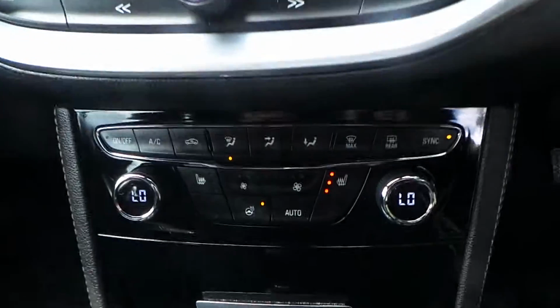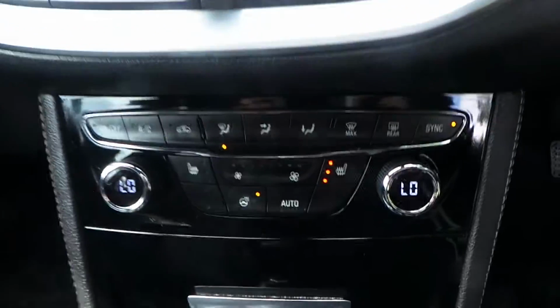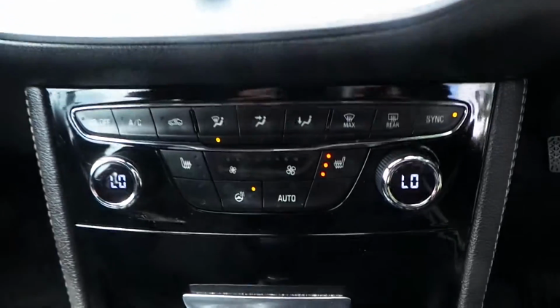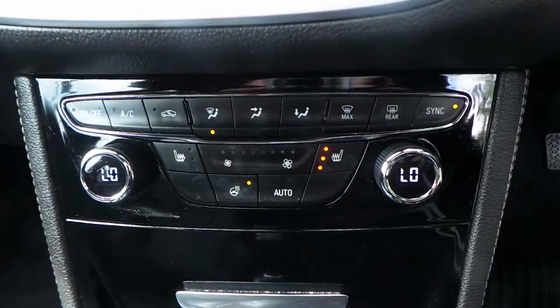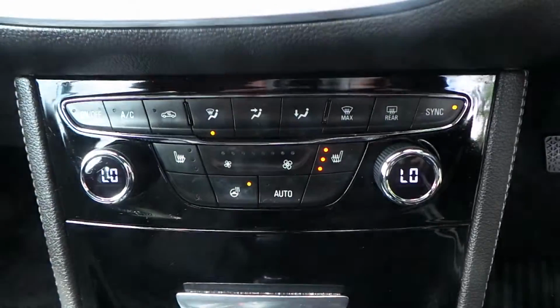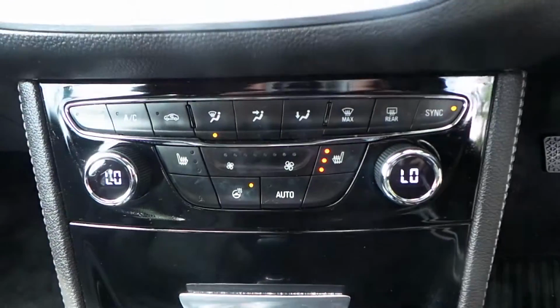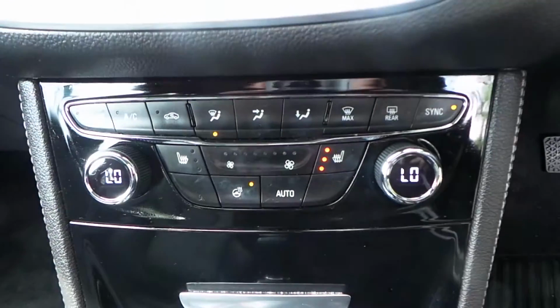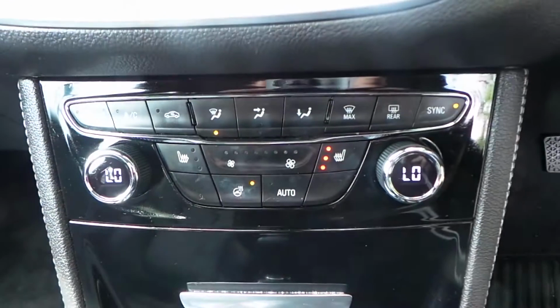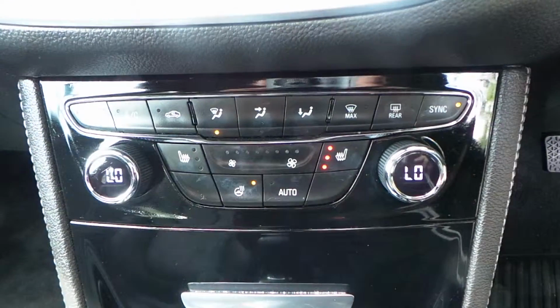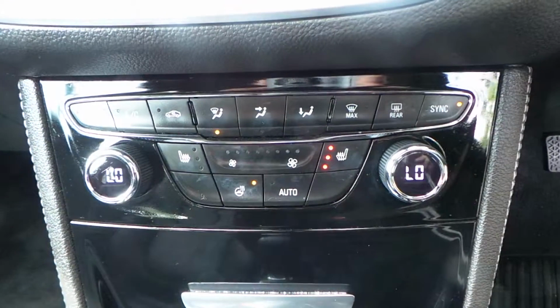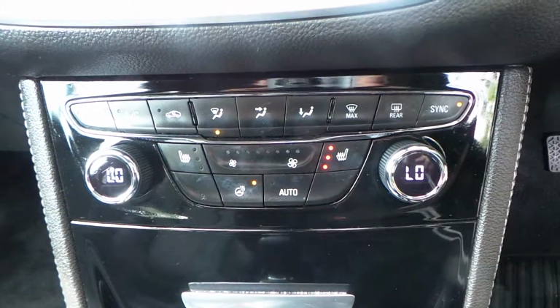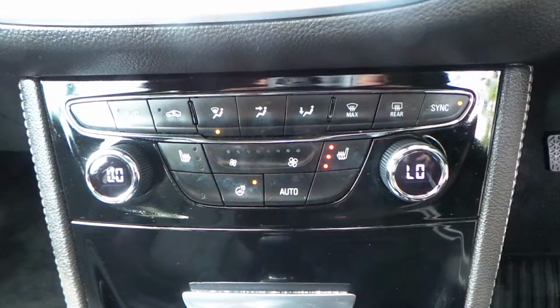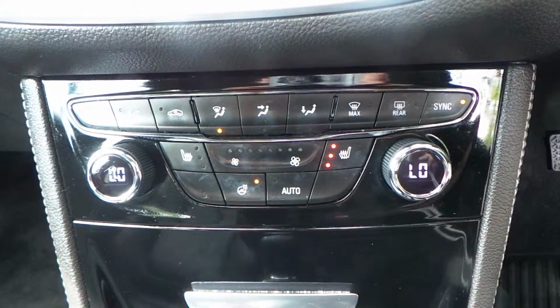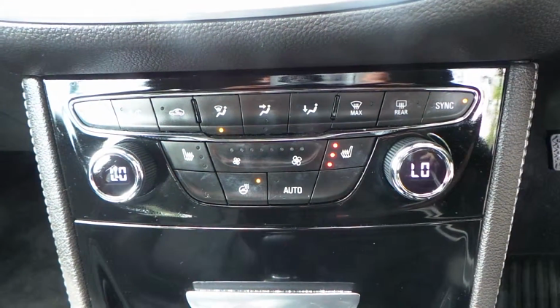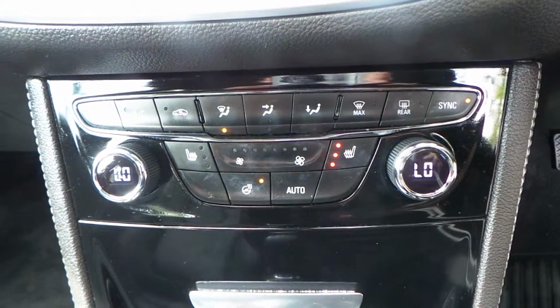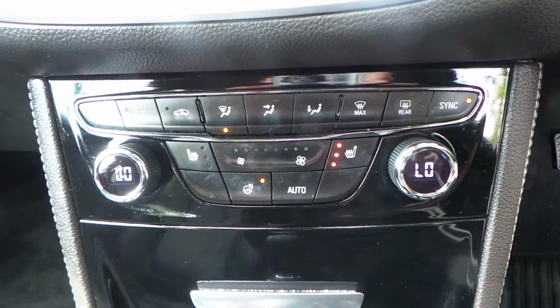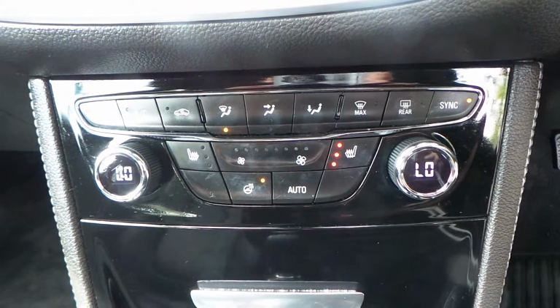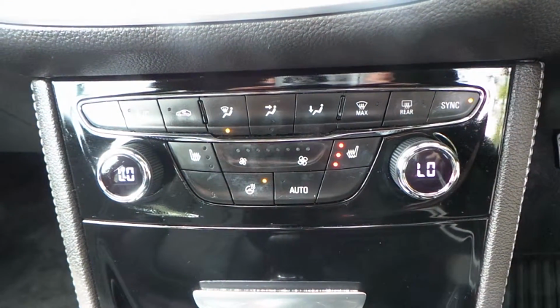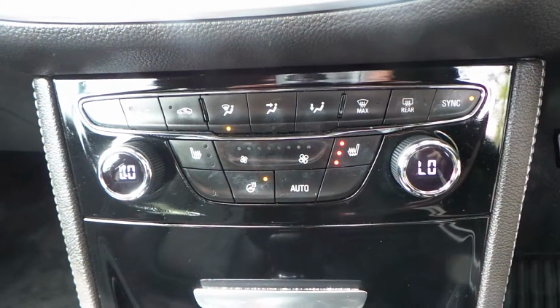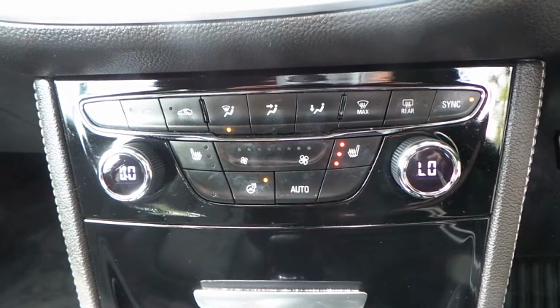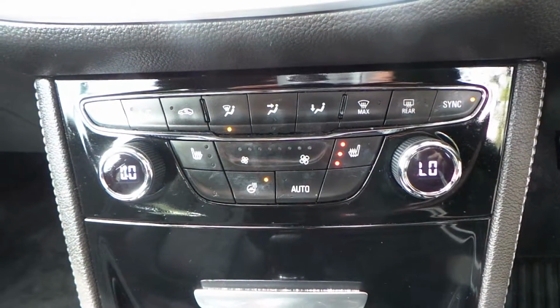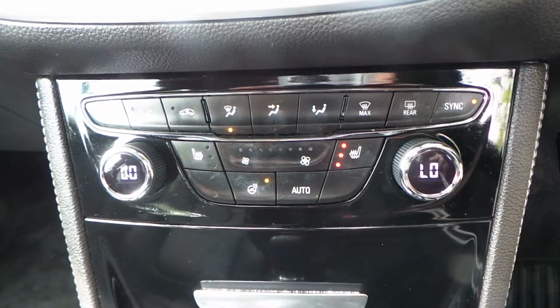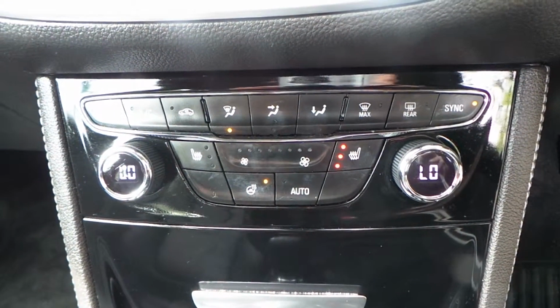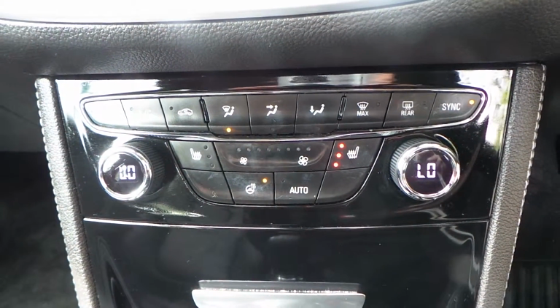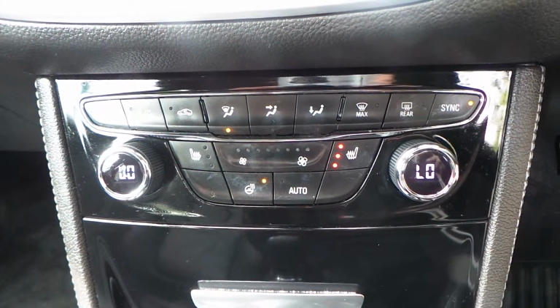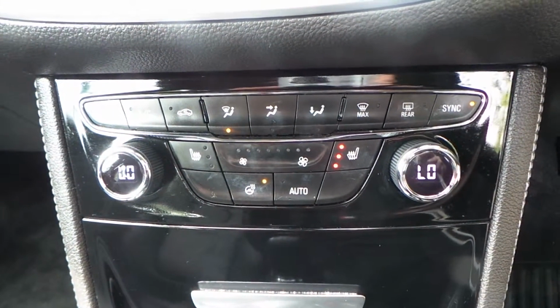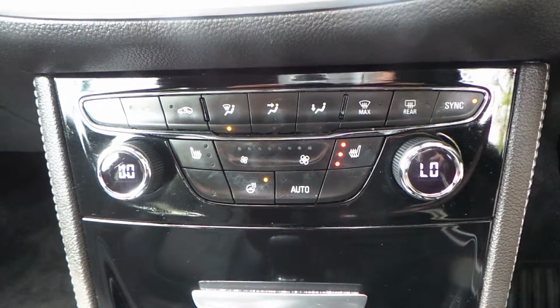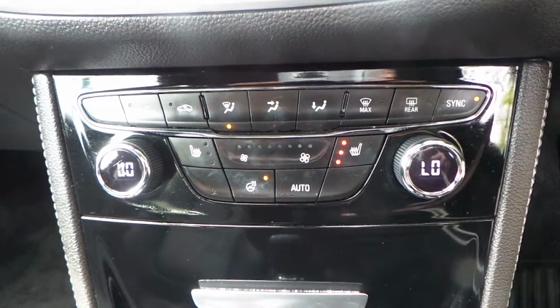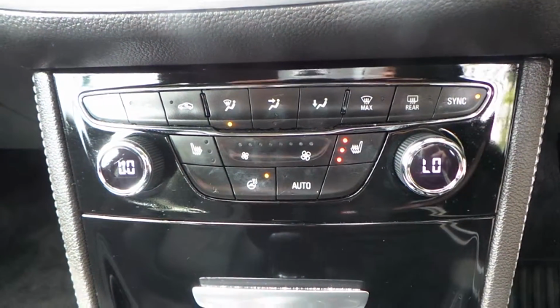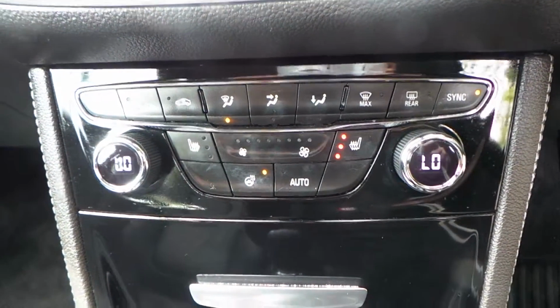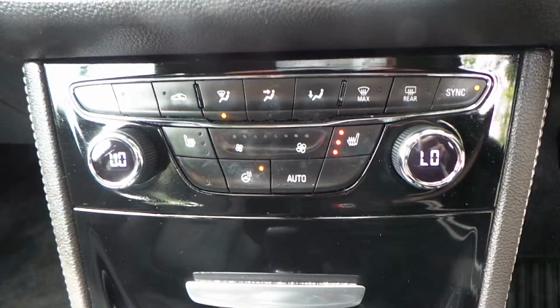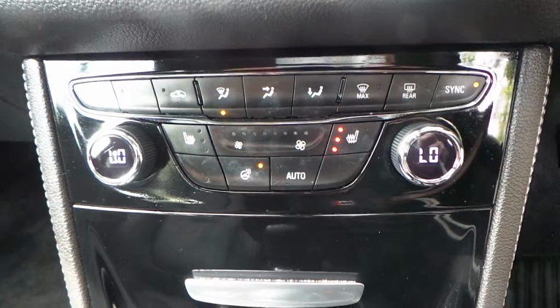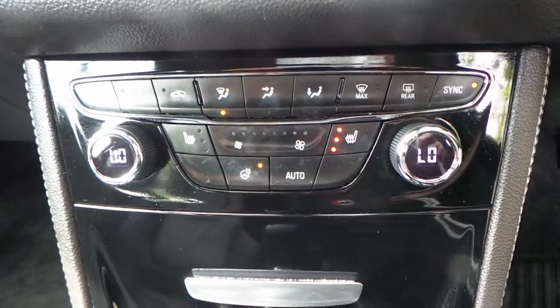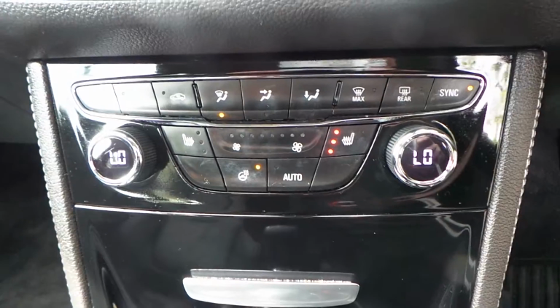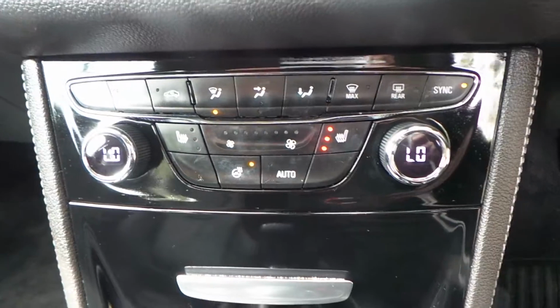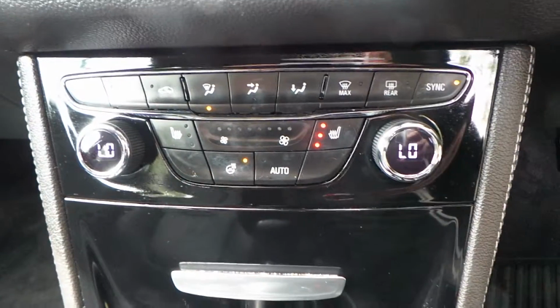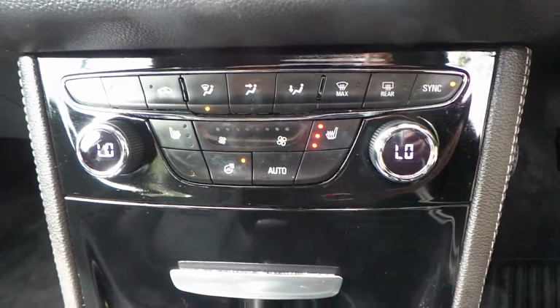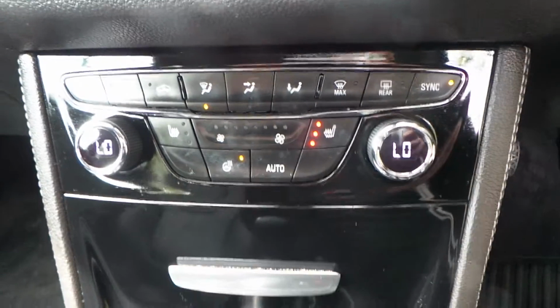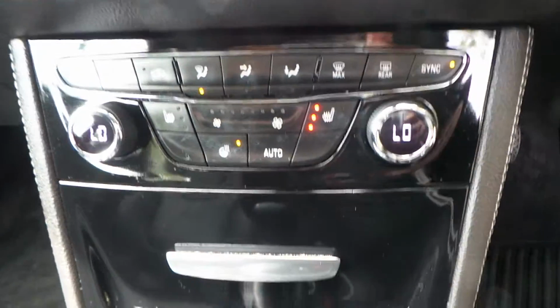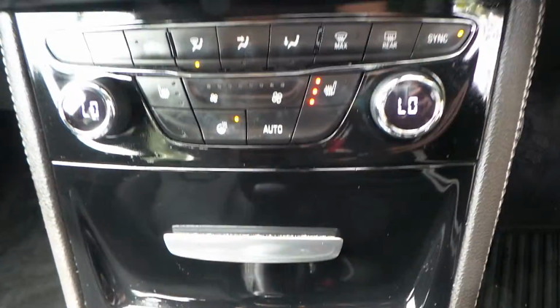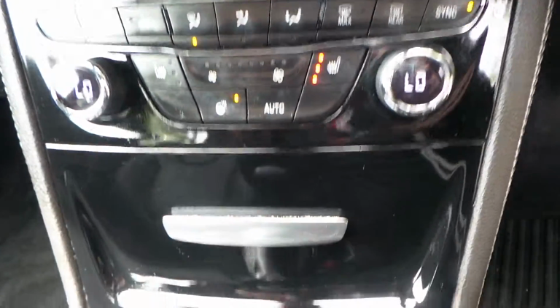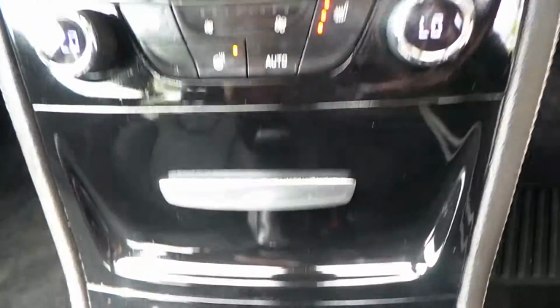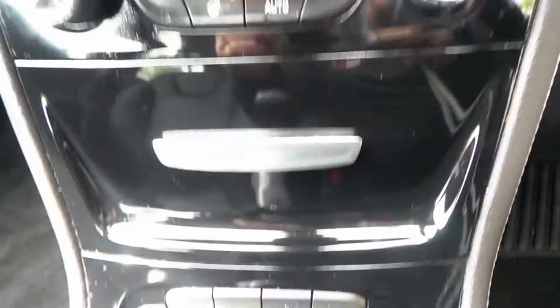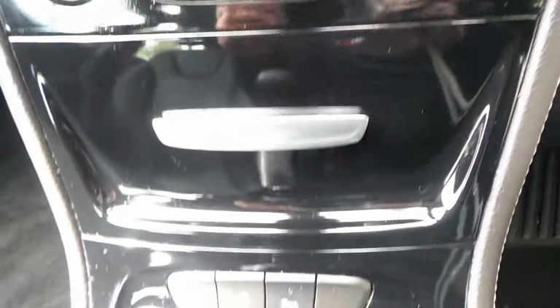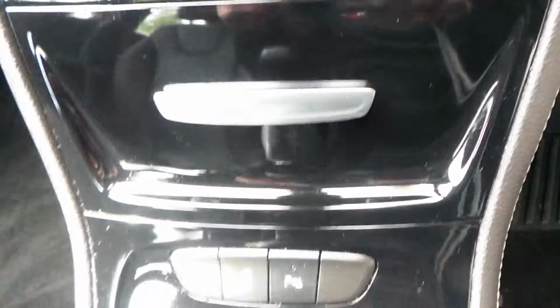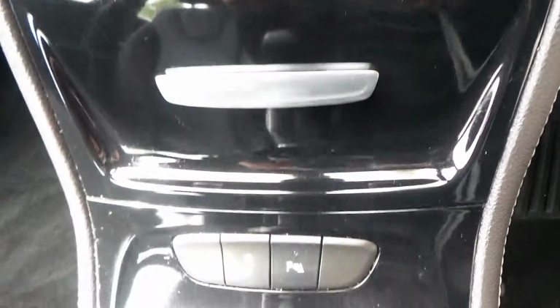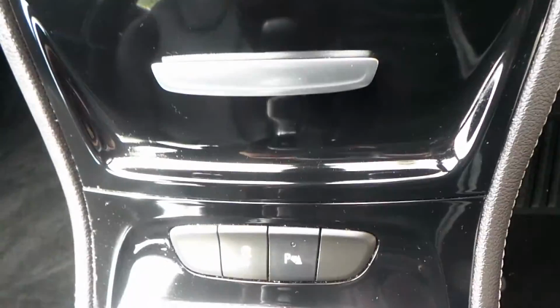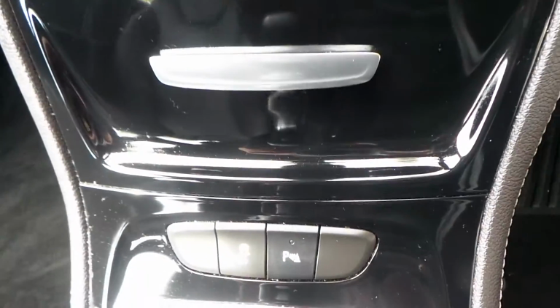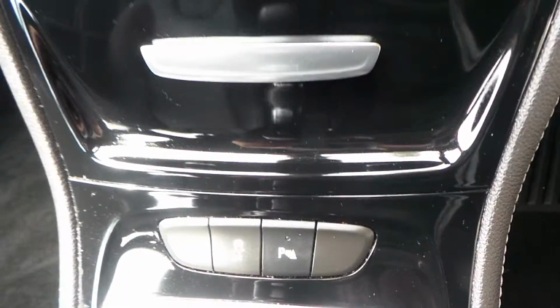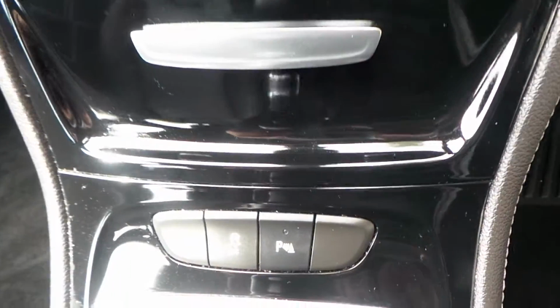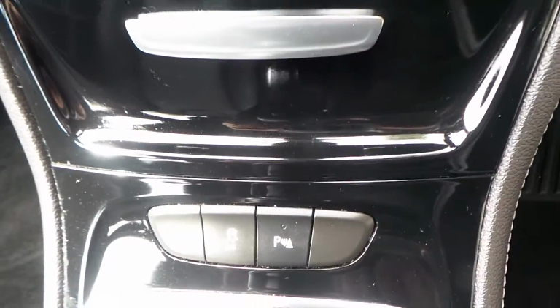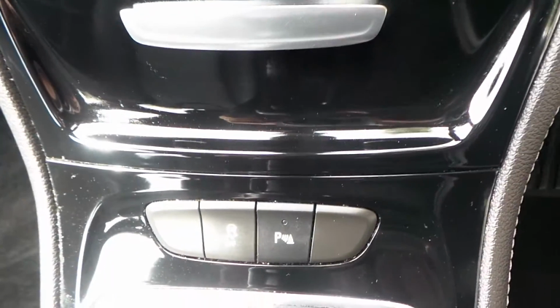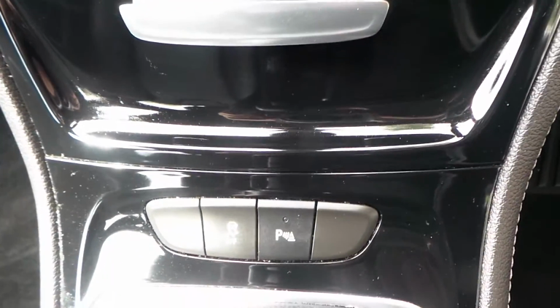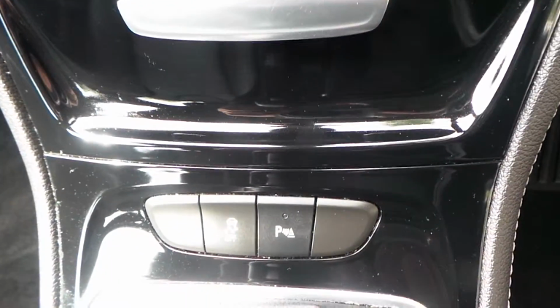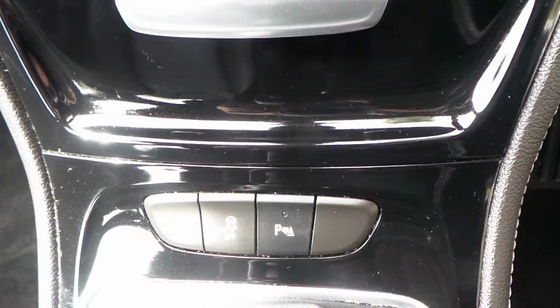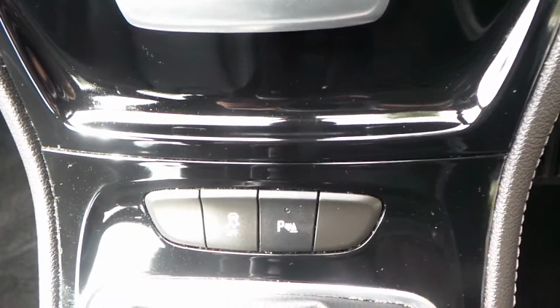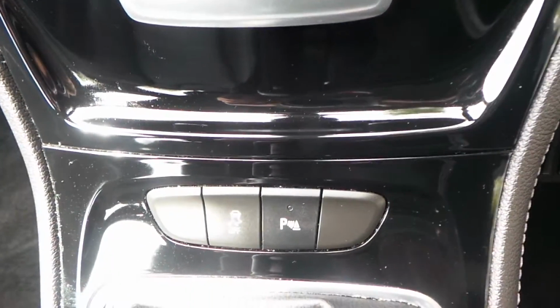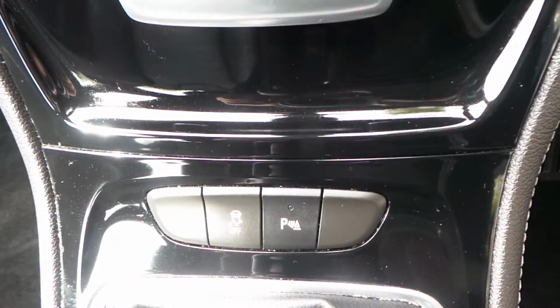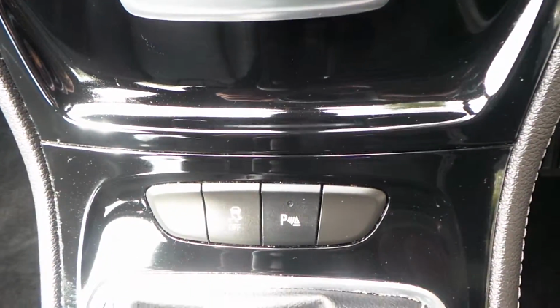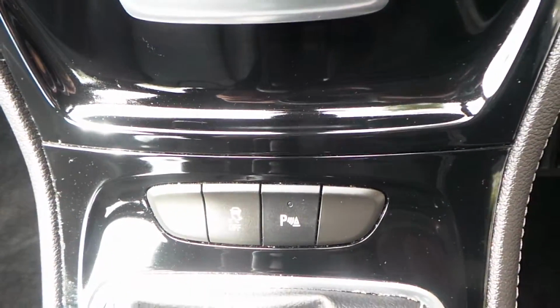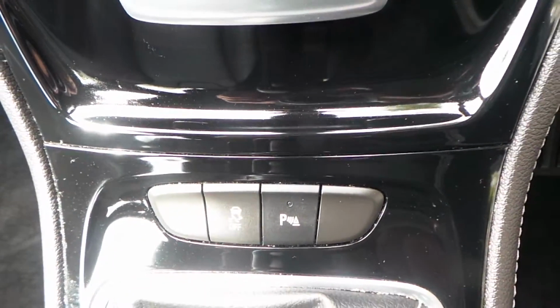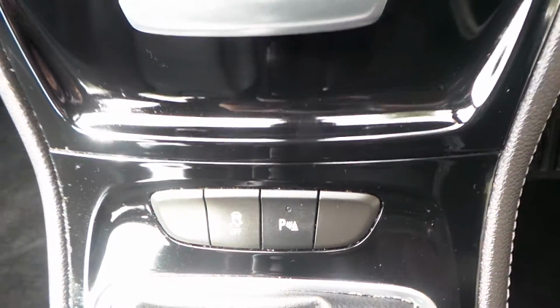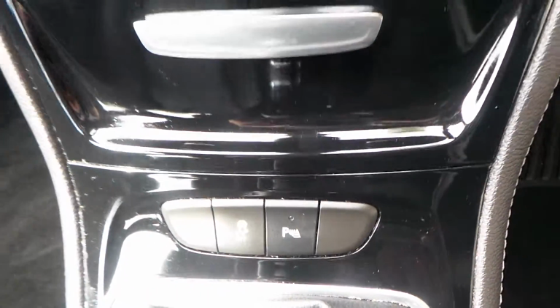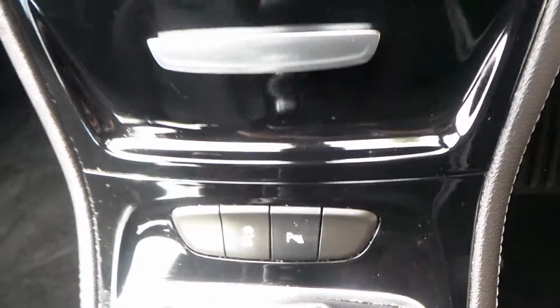We've got dual climate control, heated front seats, and a heated steering wheel. Parking sensors and traction control are also included.